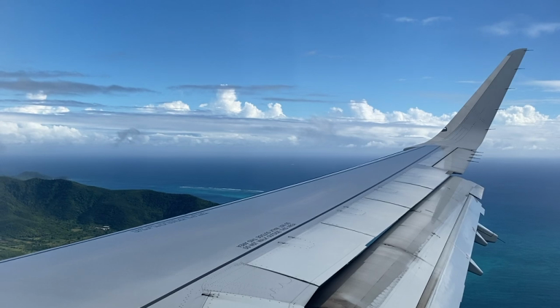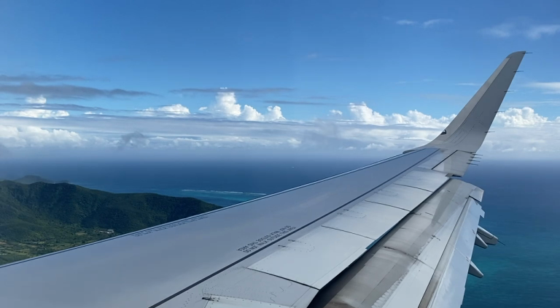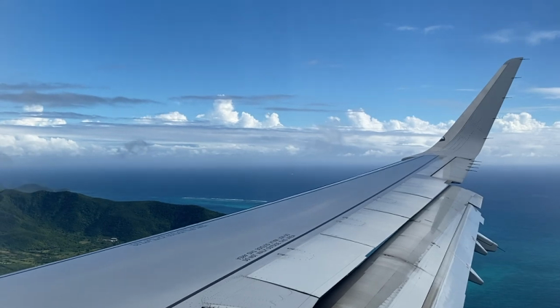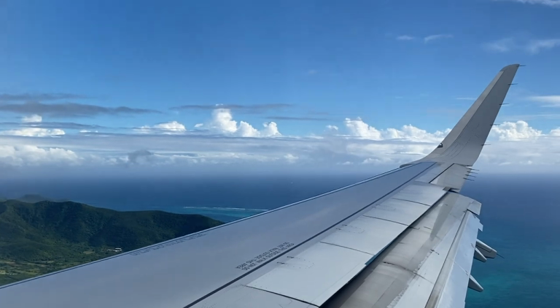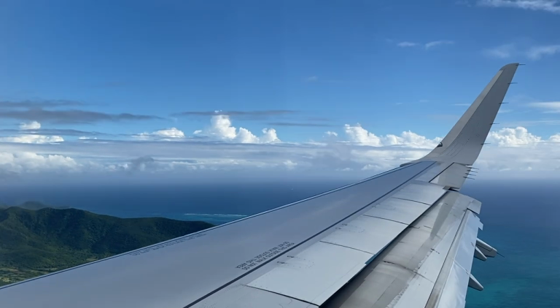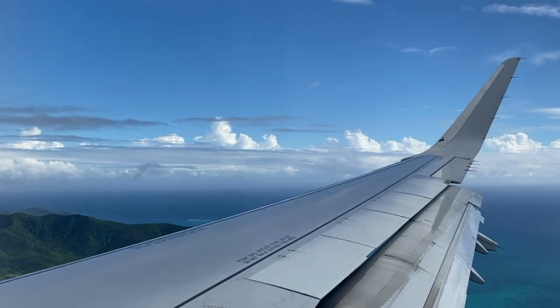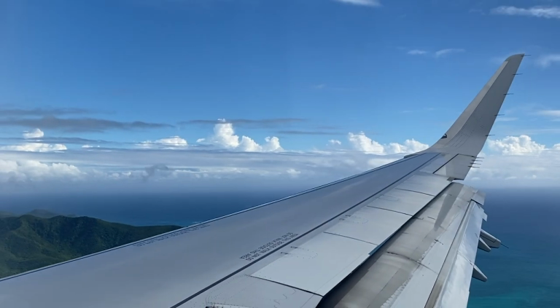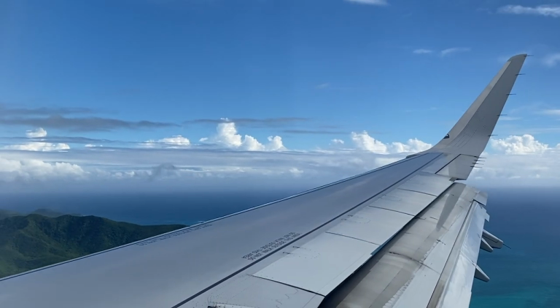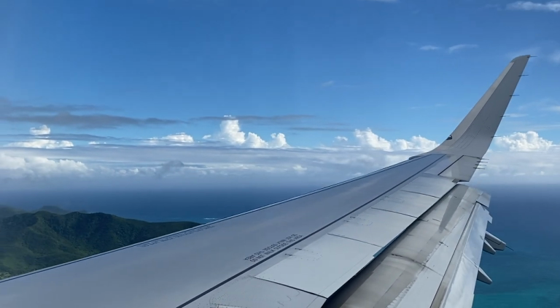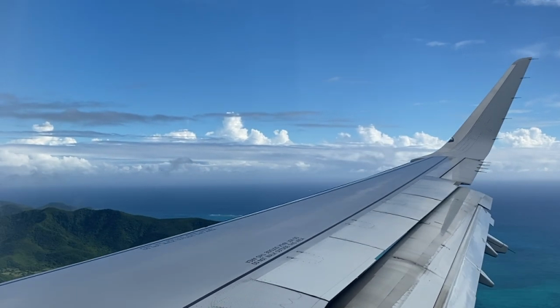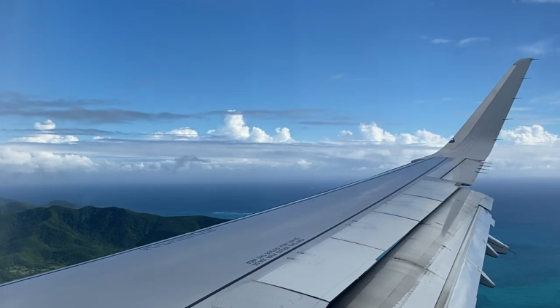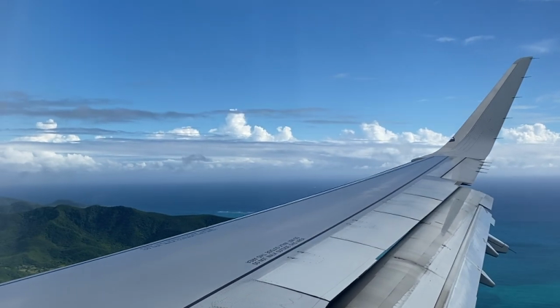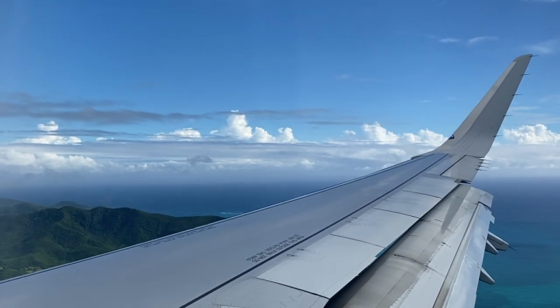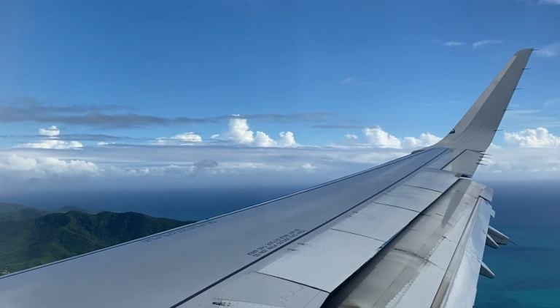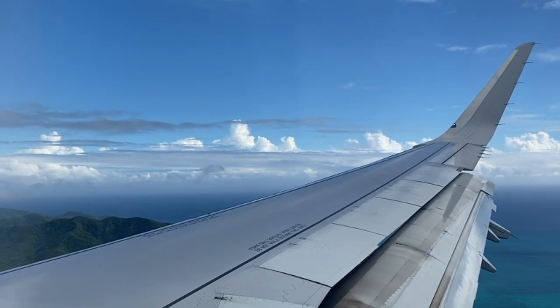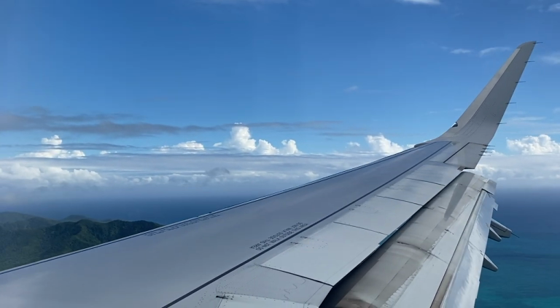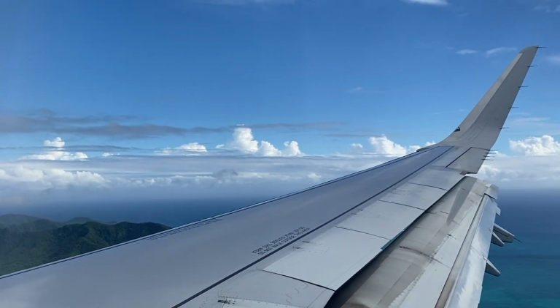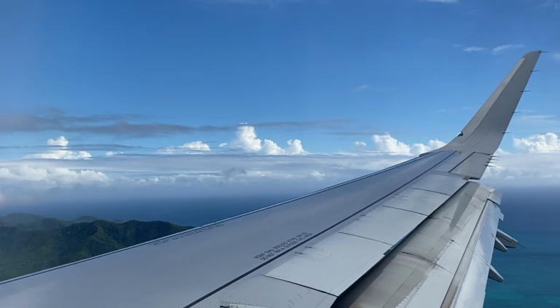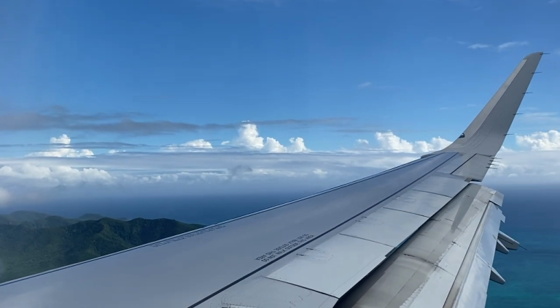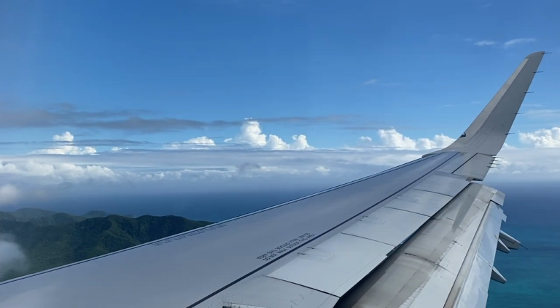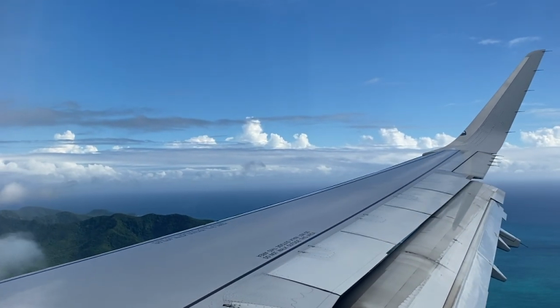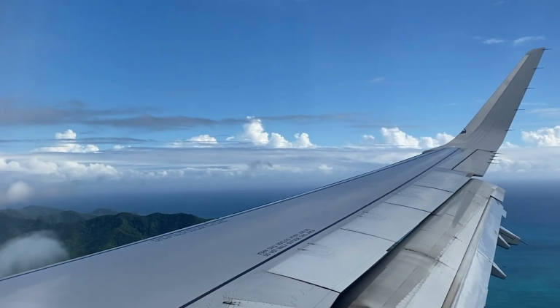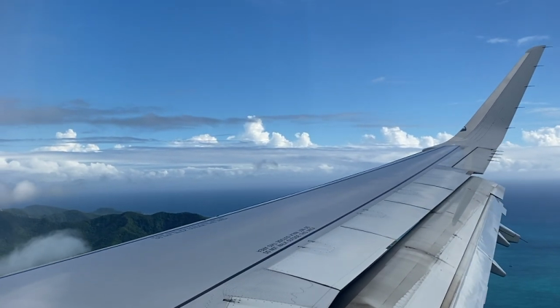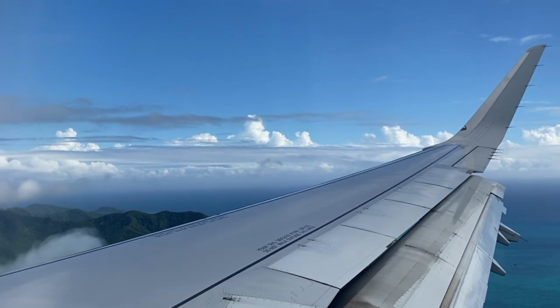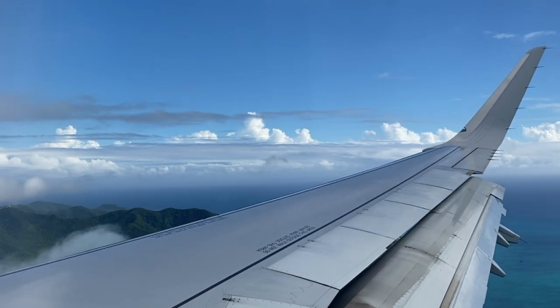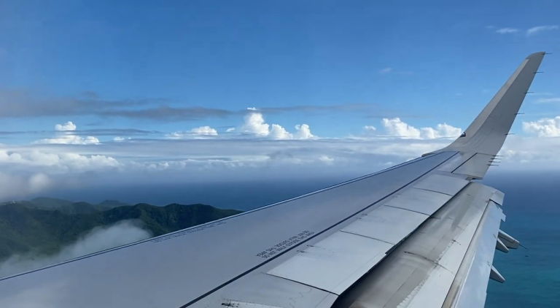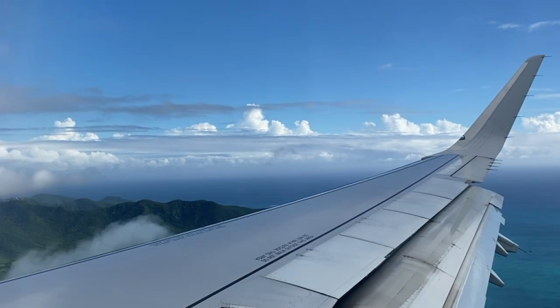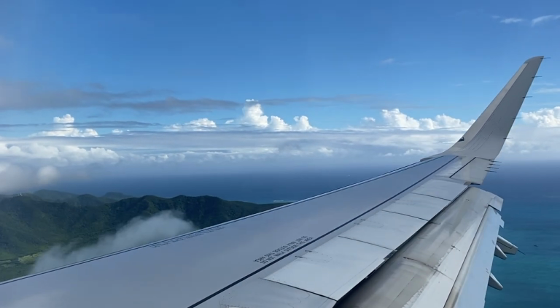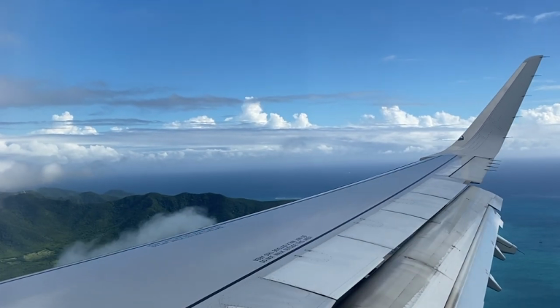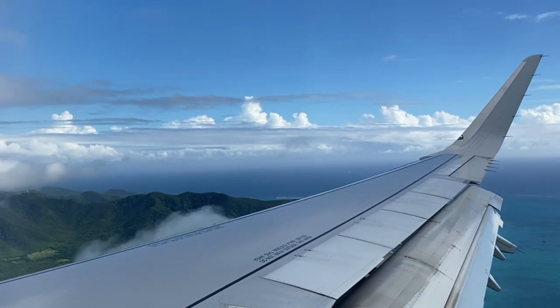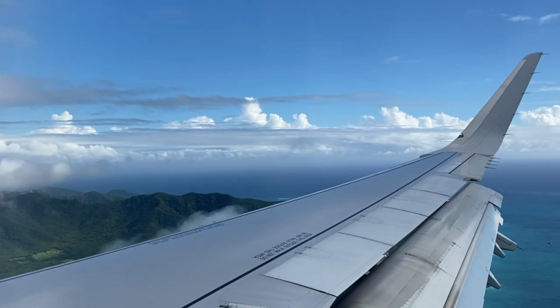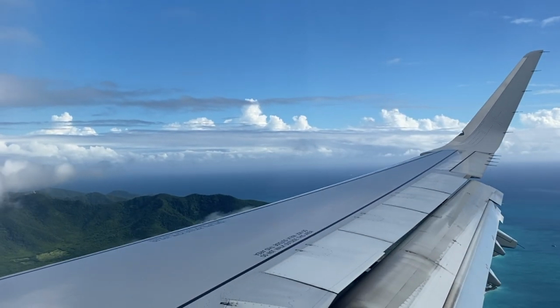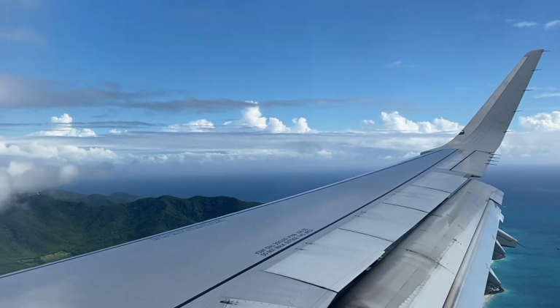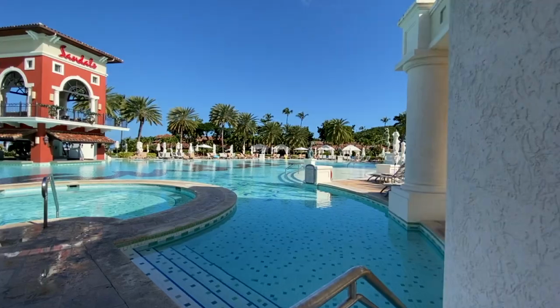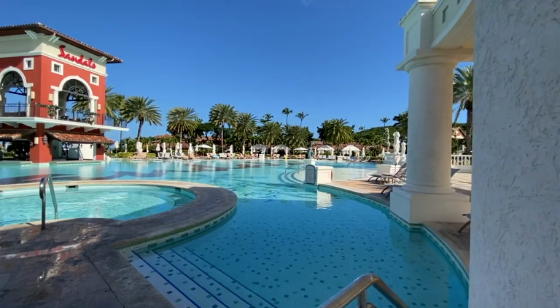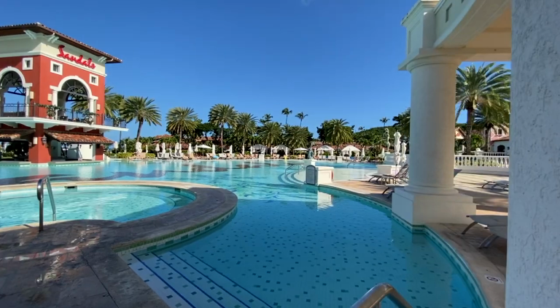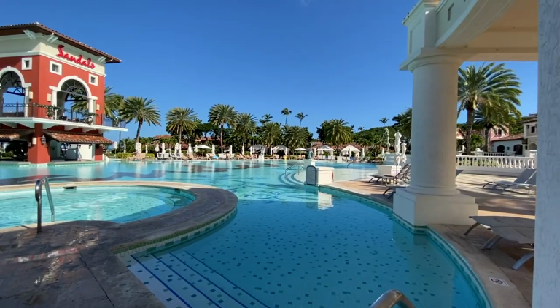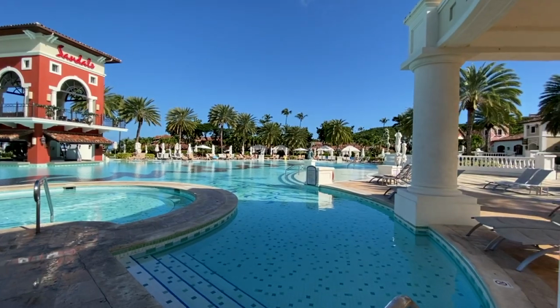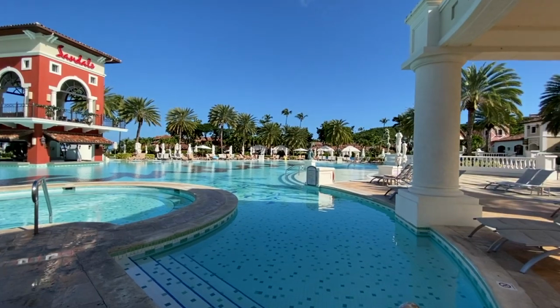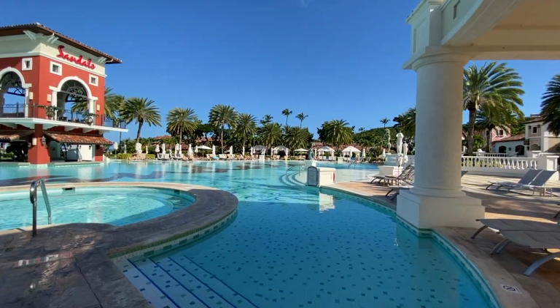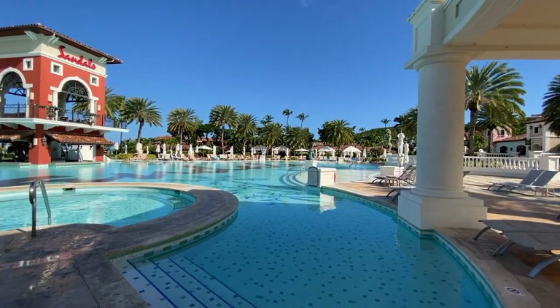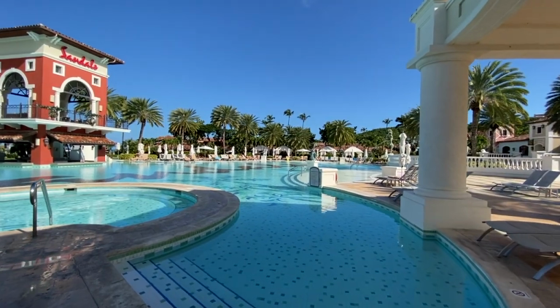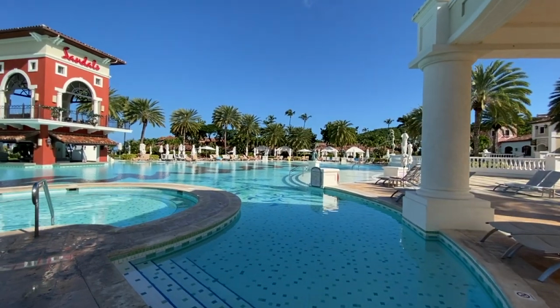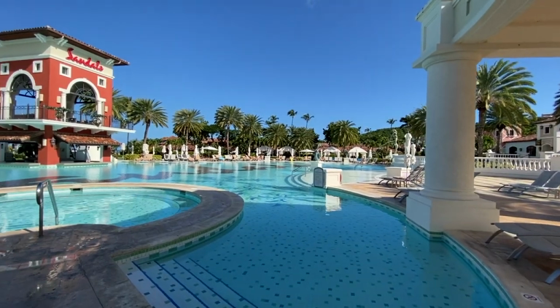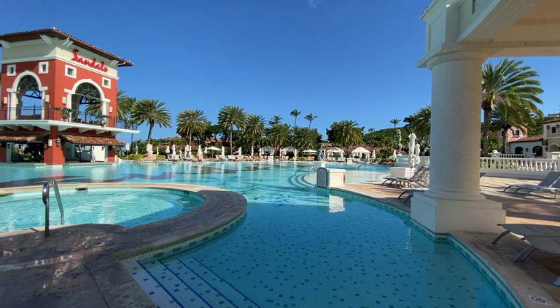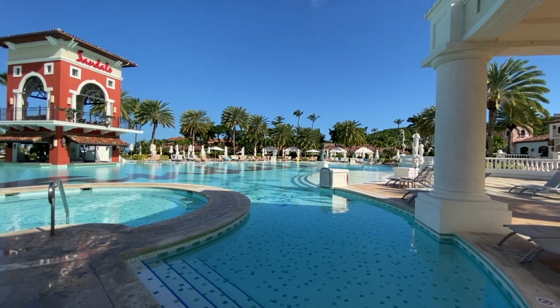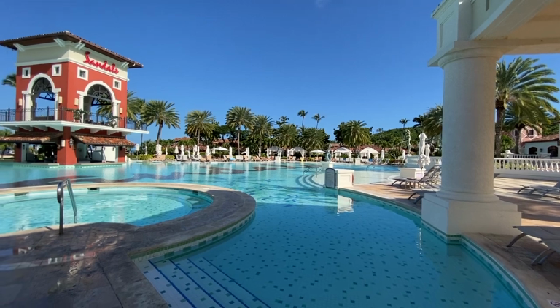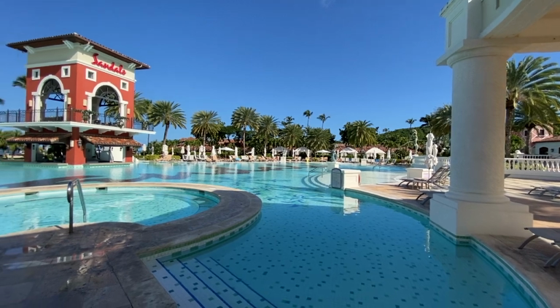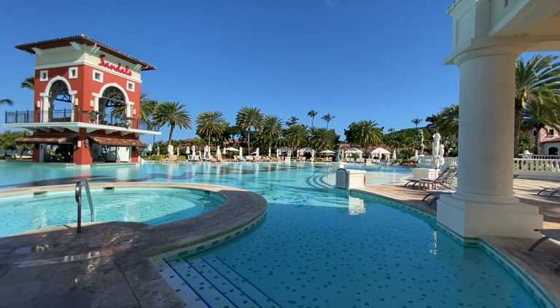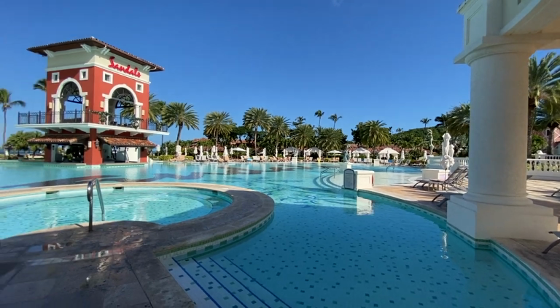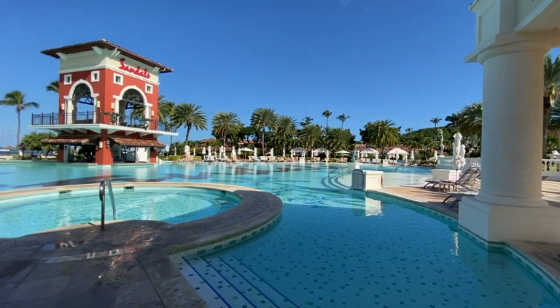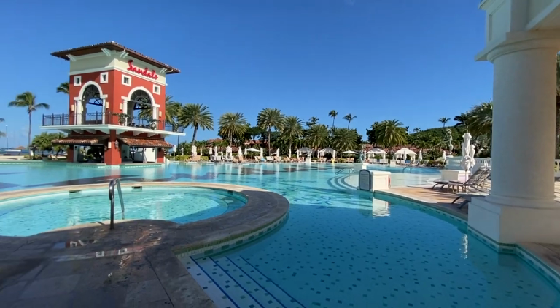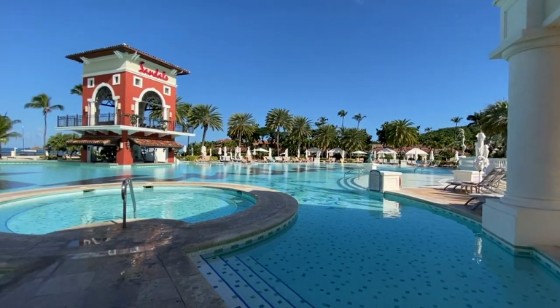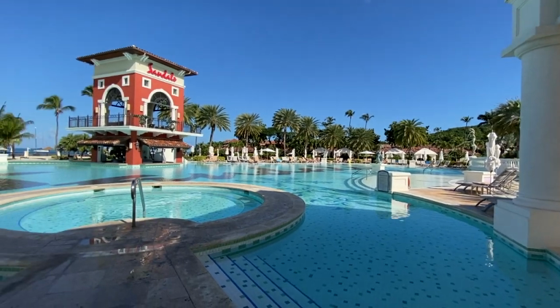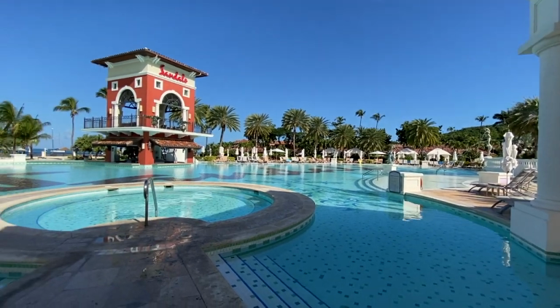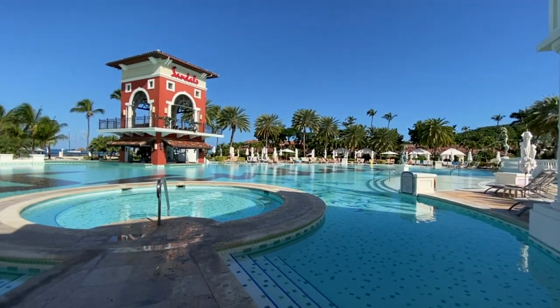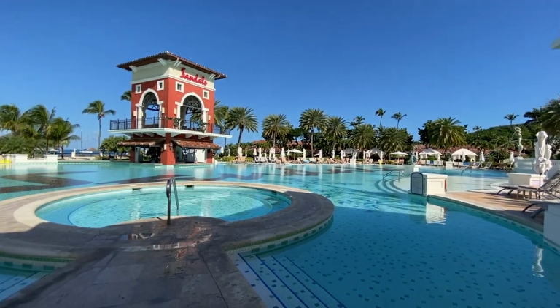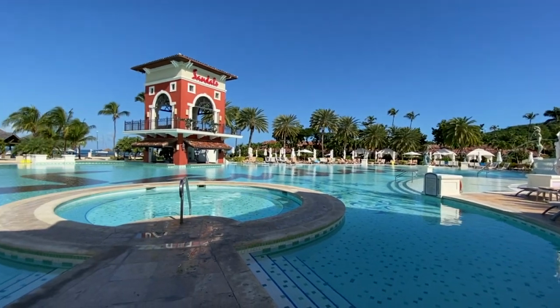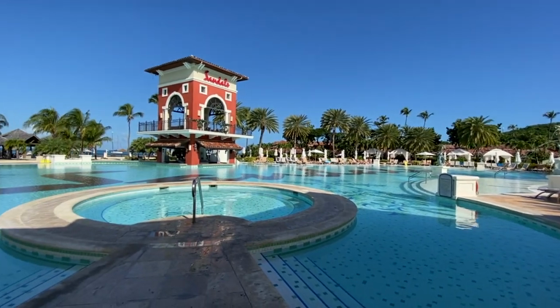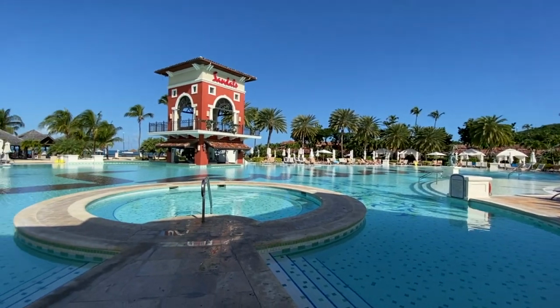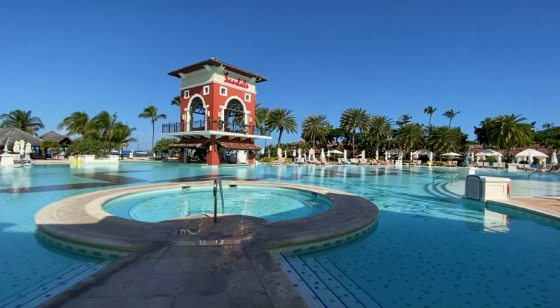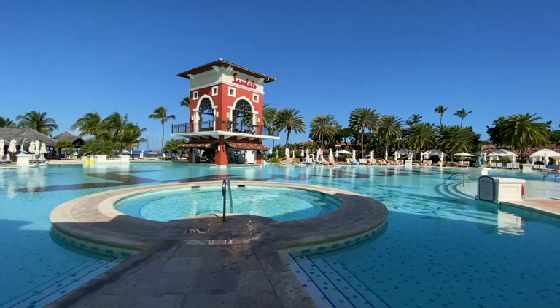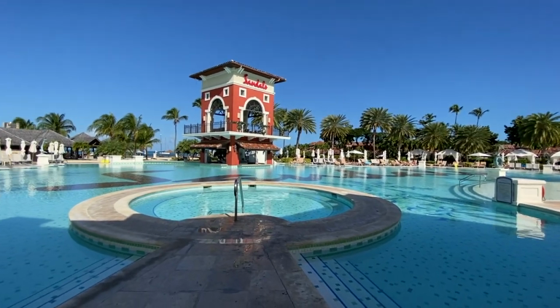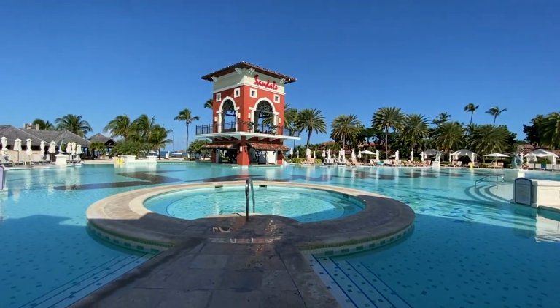Hey everyone, this is Heather with the Everyday Escape Travel Agency. Join us on our journey as I showcase the beautiful Sandals Grand Antigua.